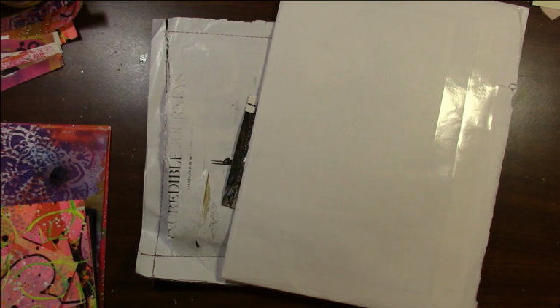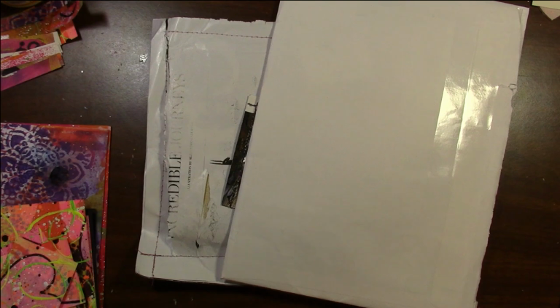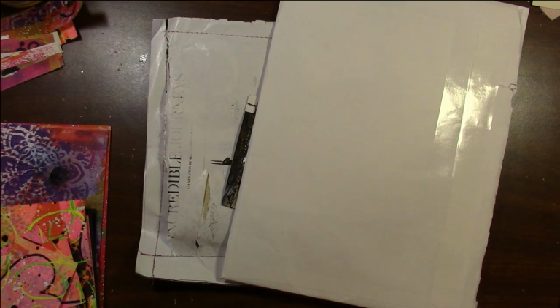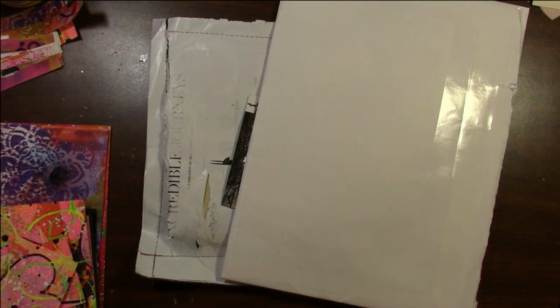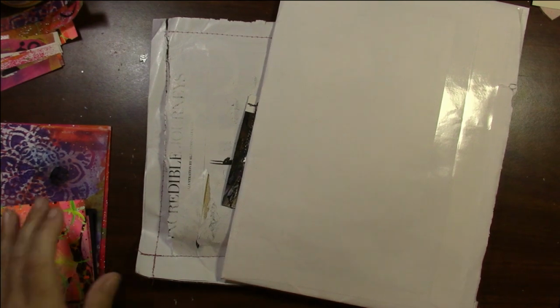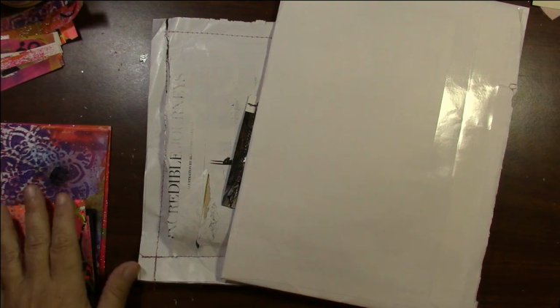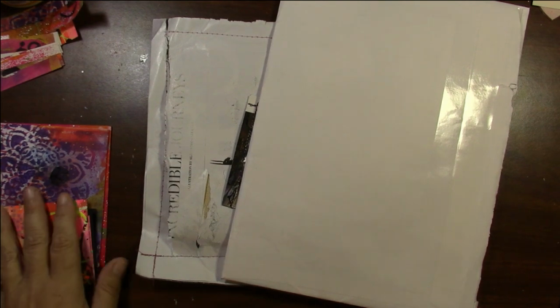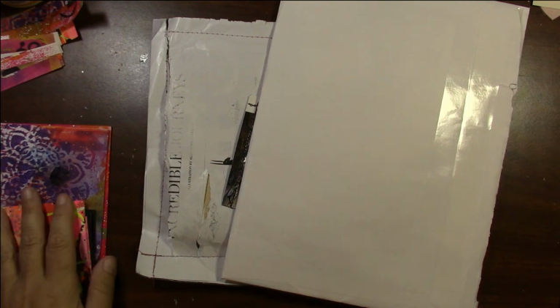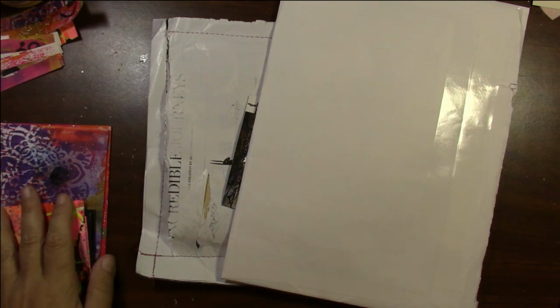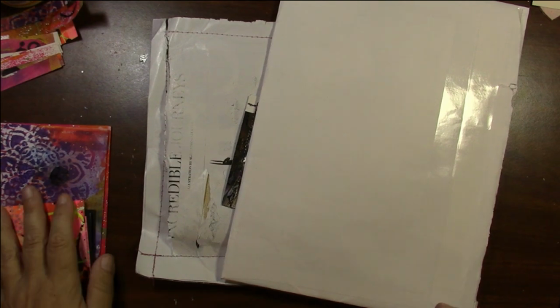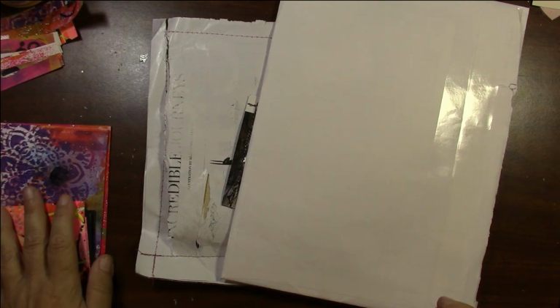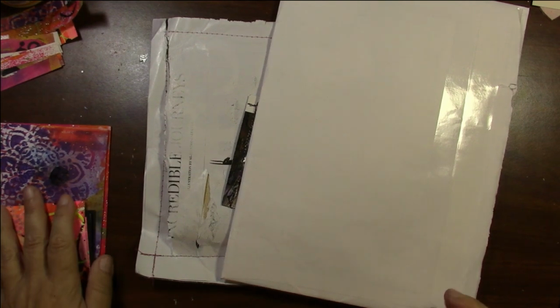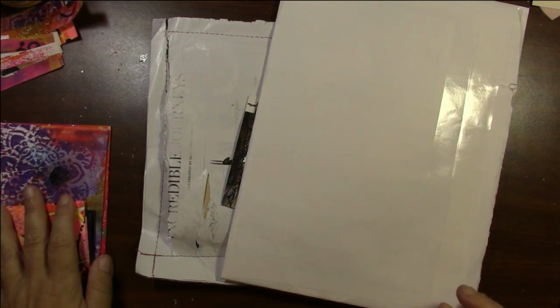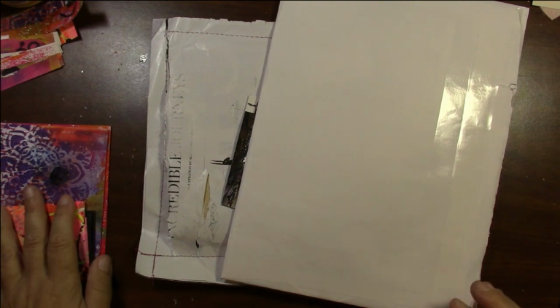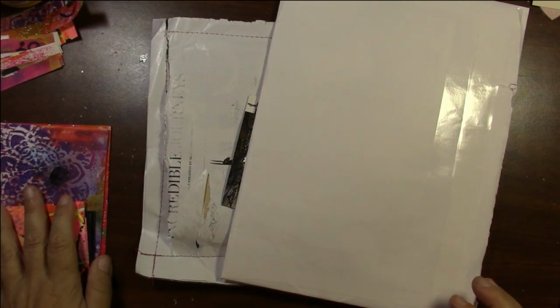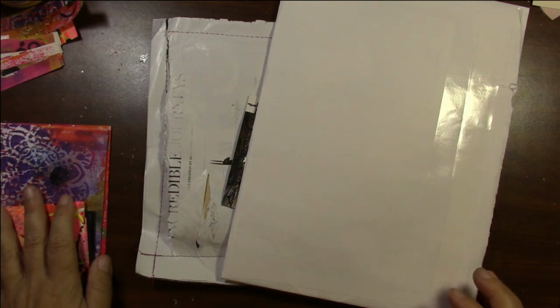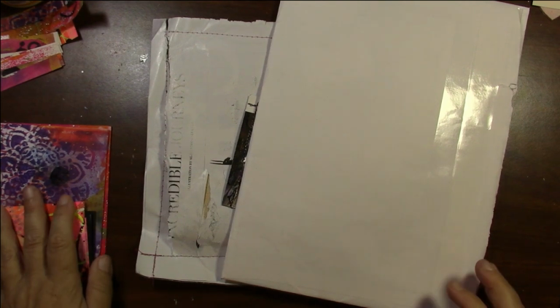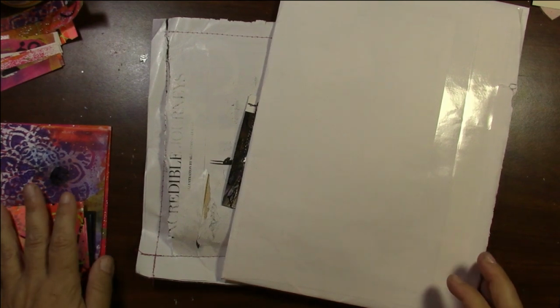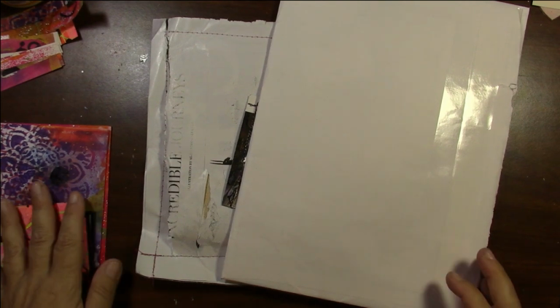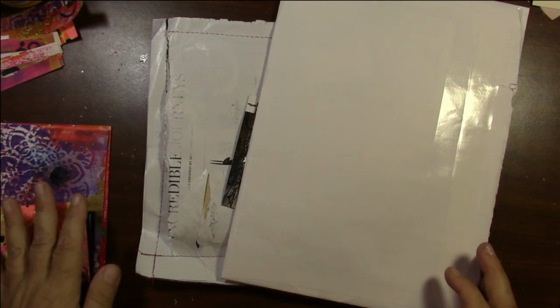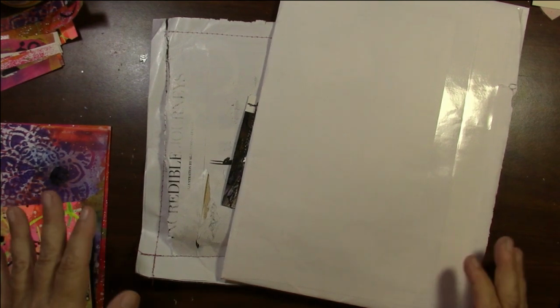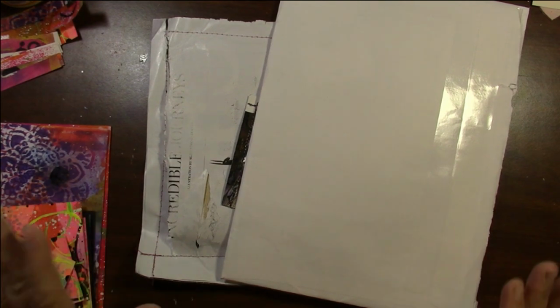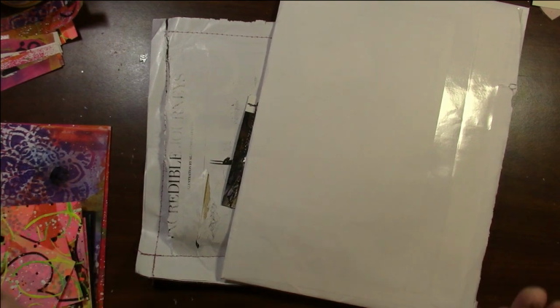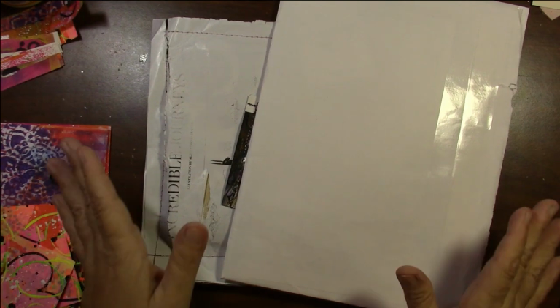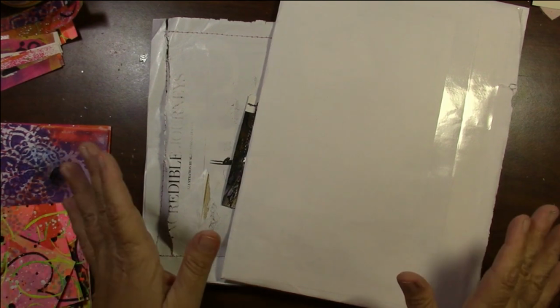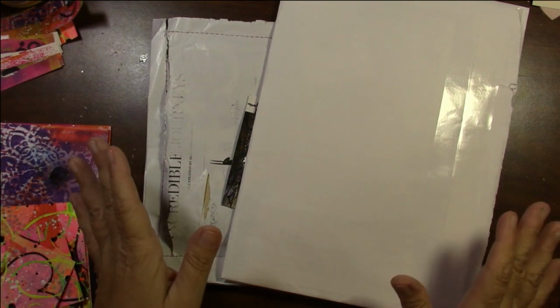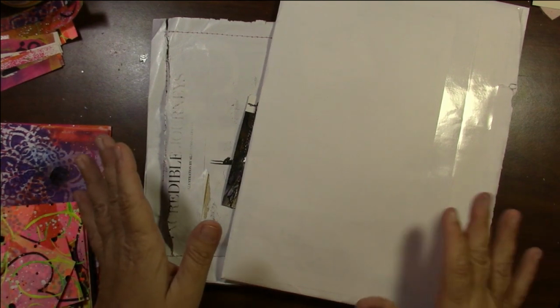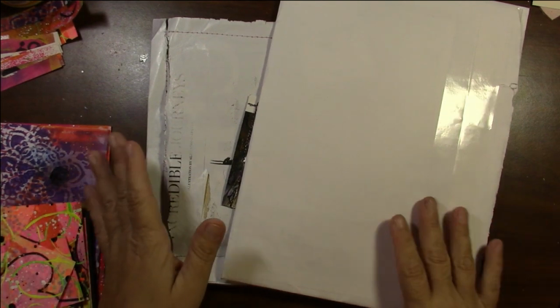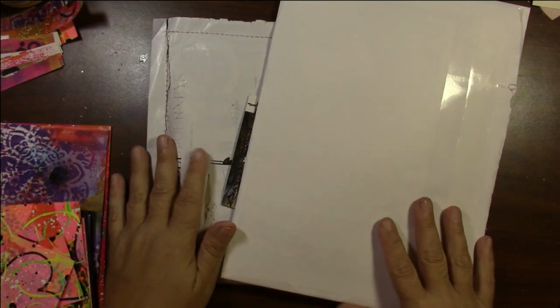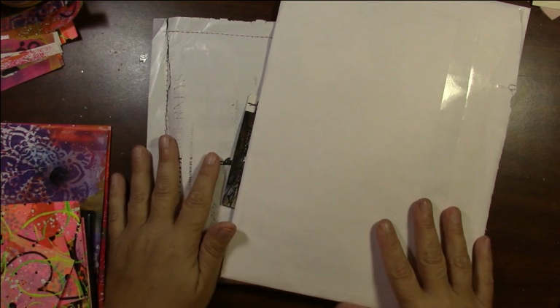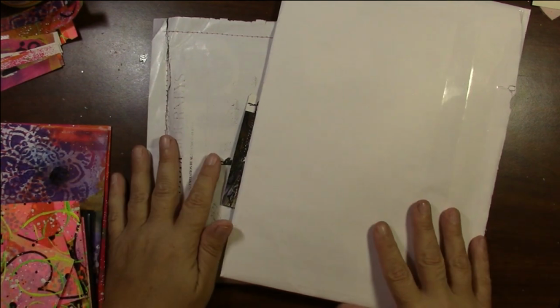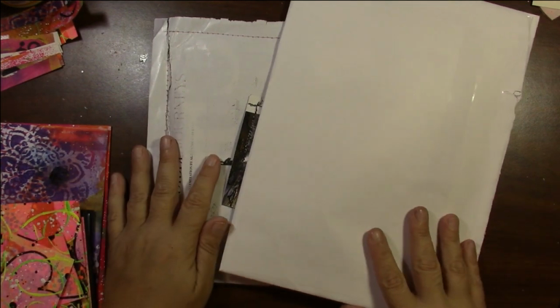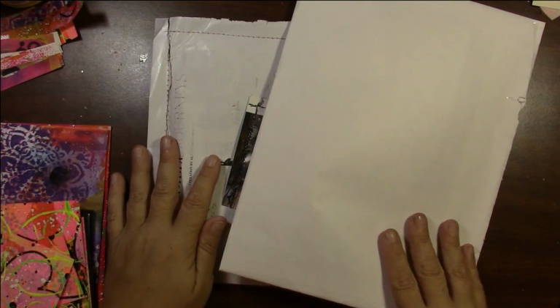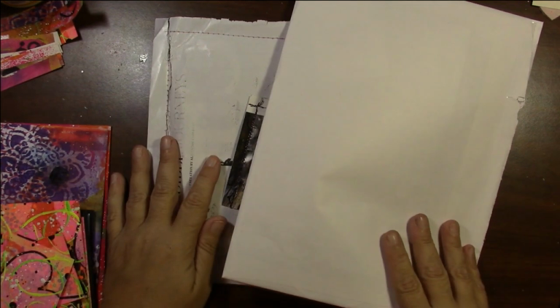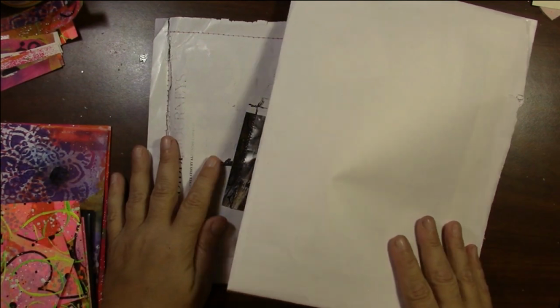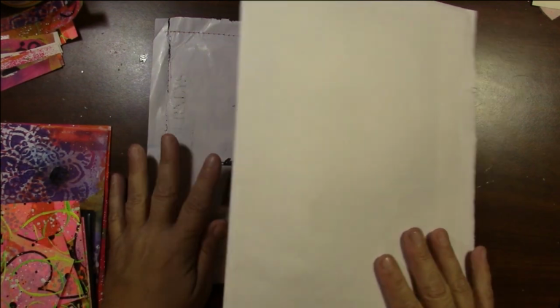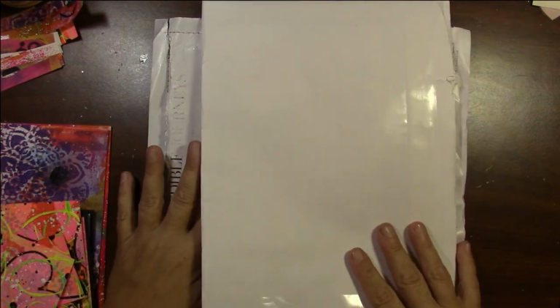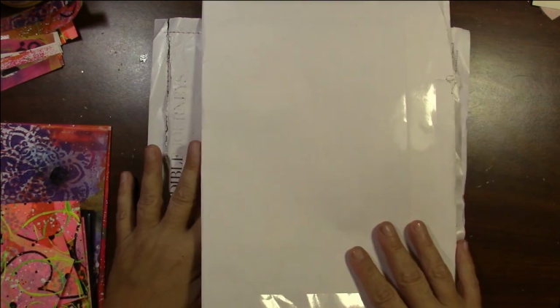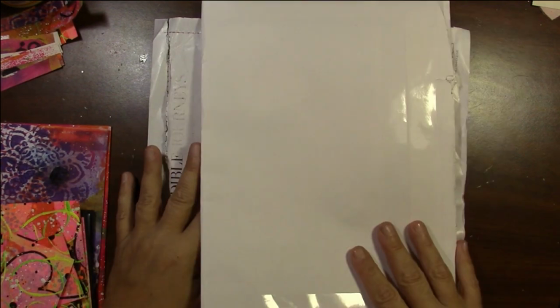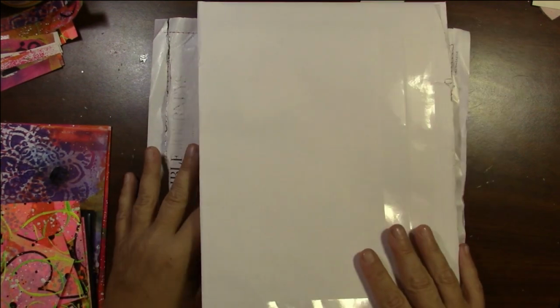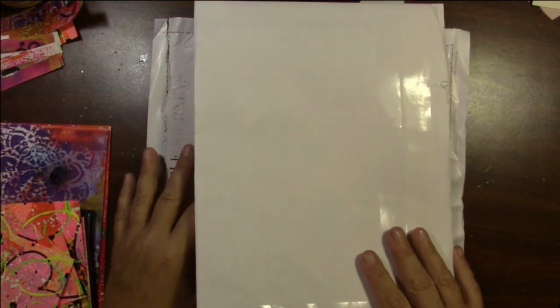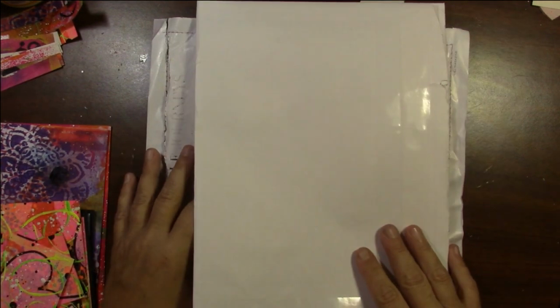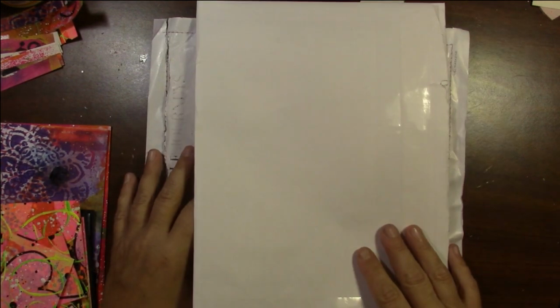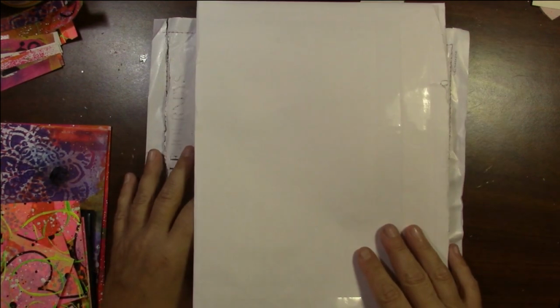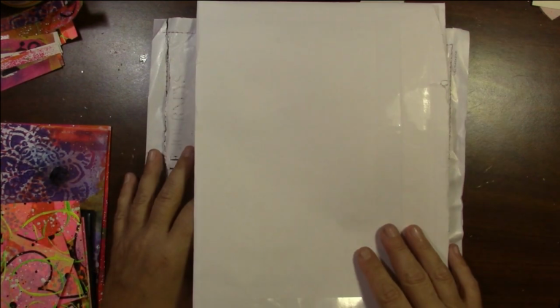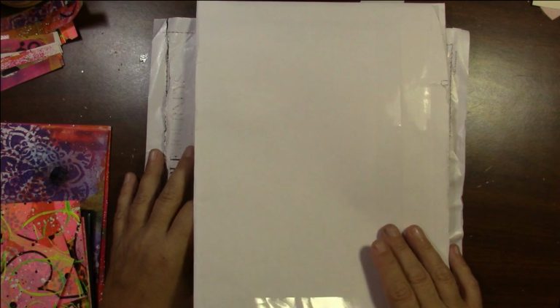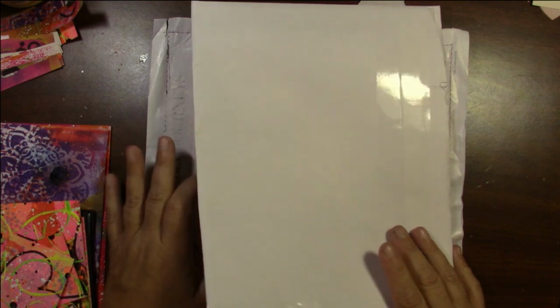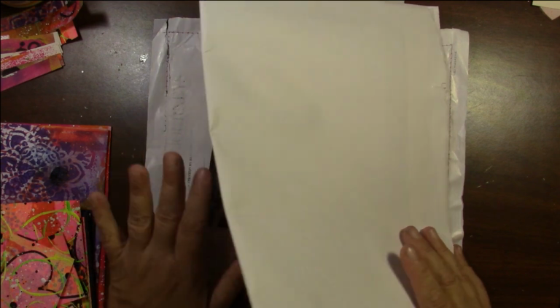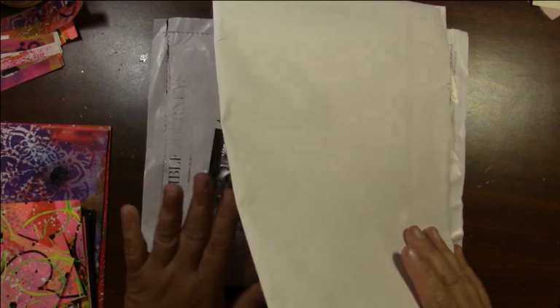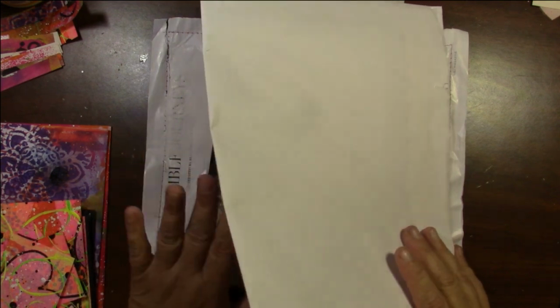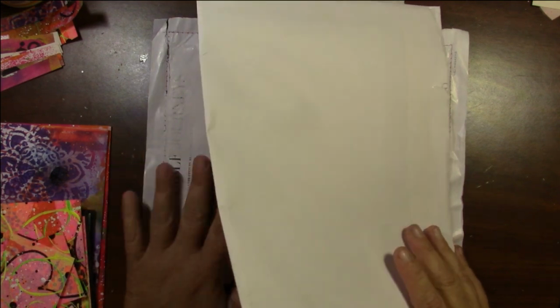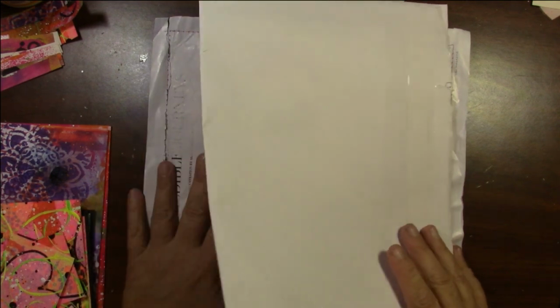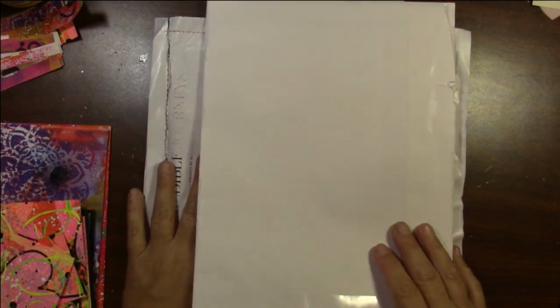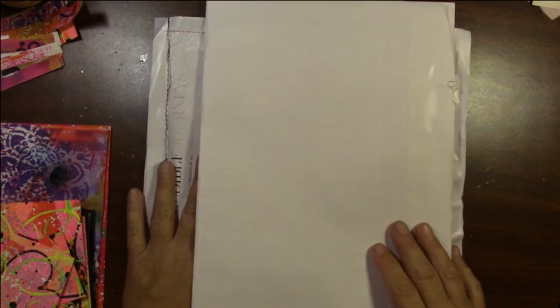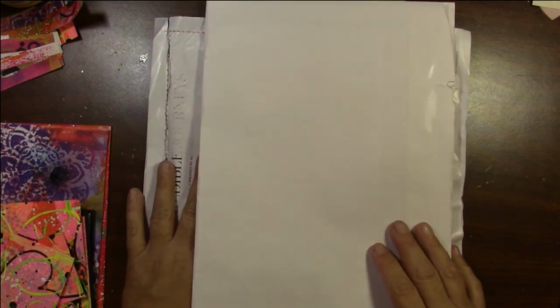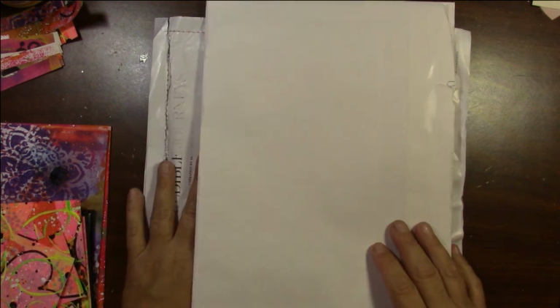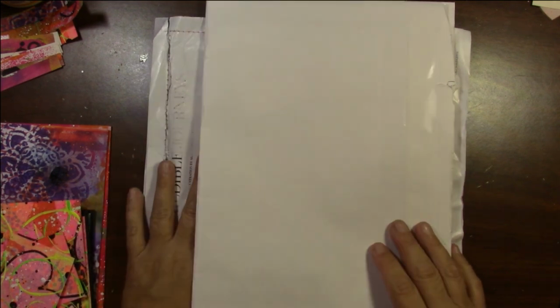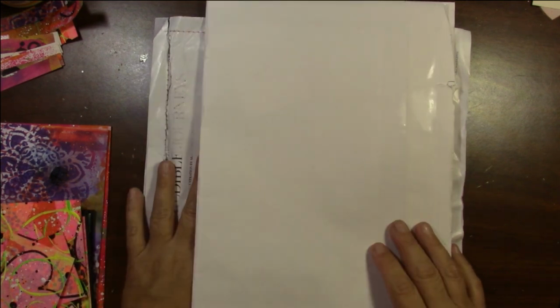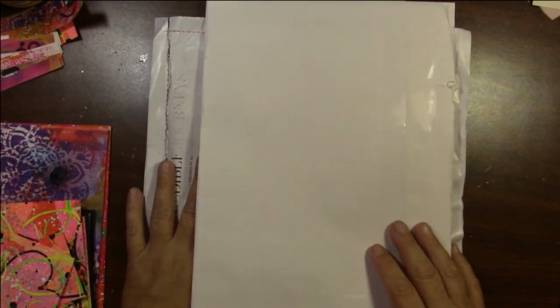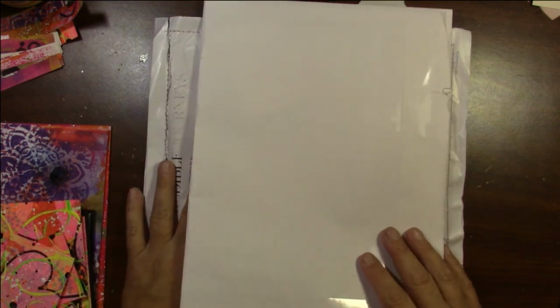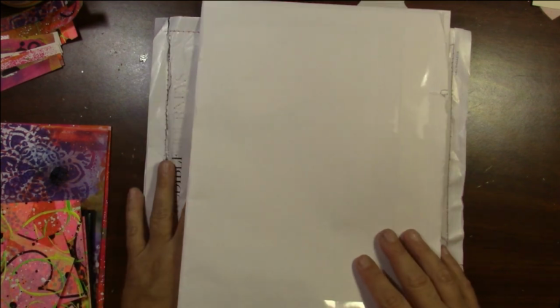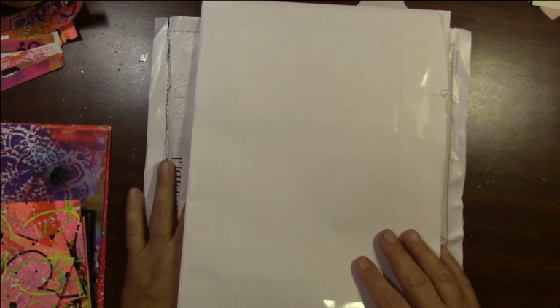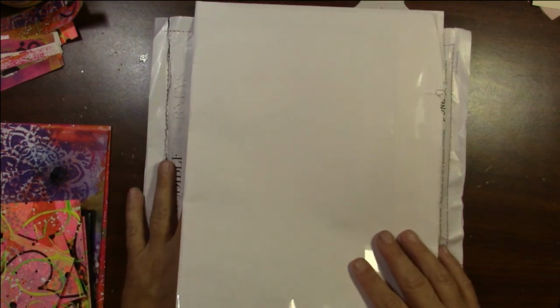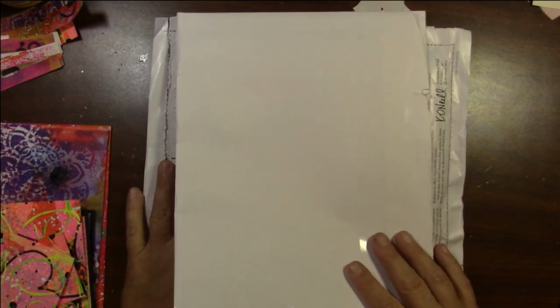Hey everybody, Amy here. Welcome to my channel. Today I'm coming to you with a small purchase as well as some happy mail.